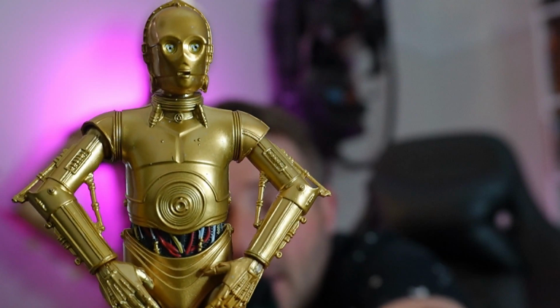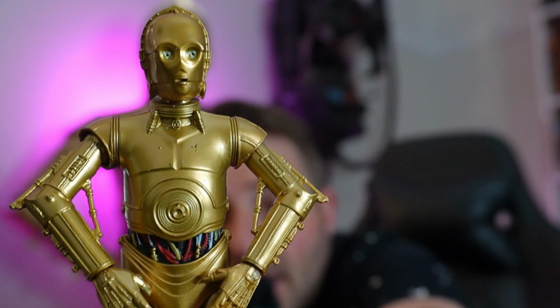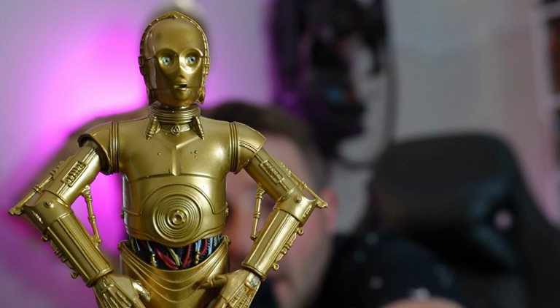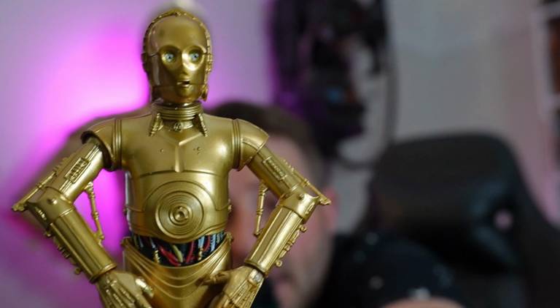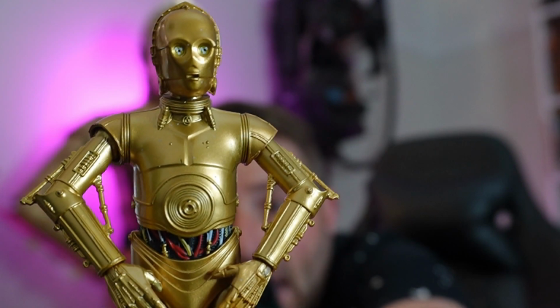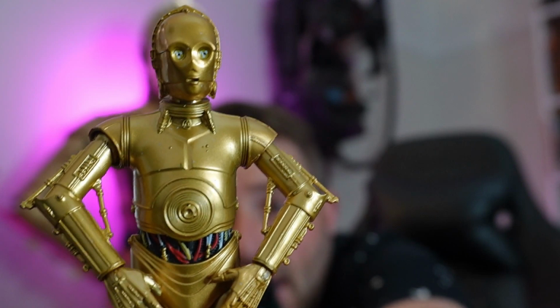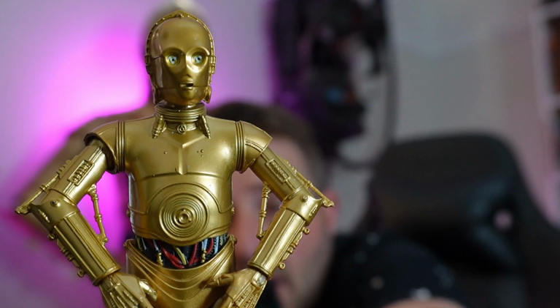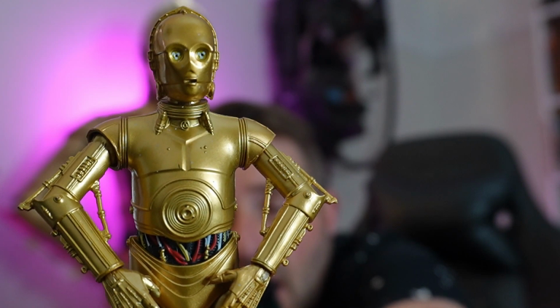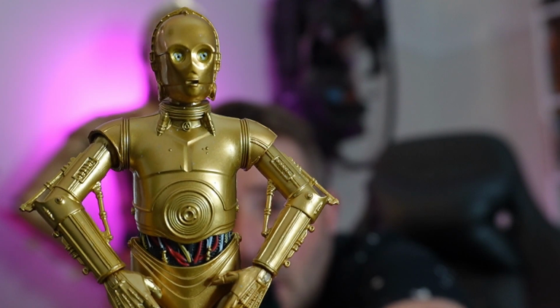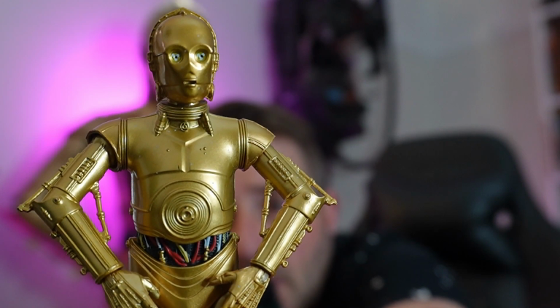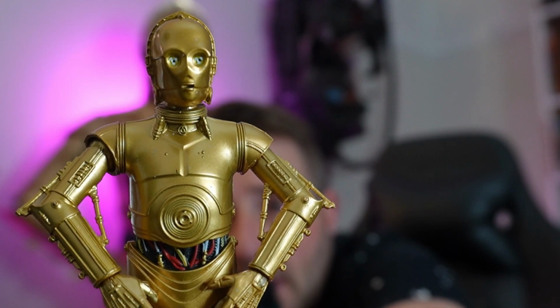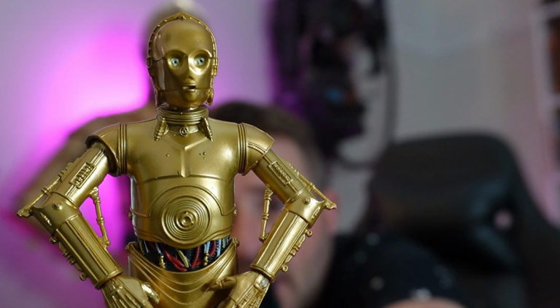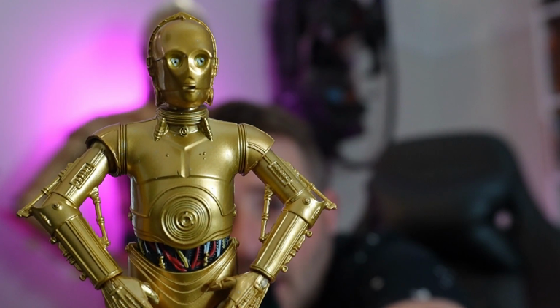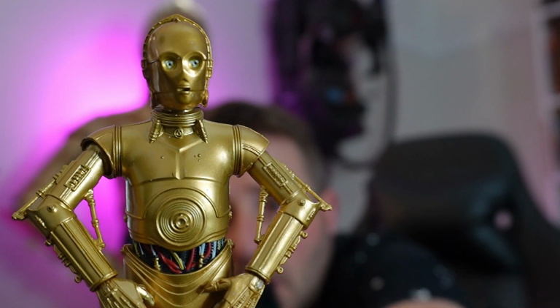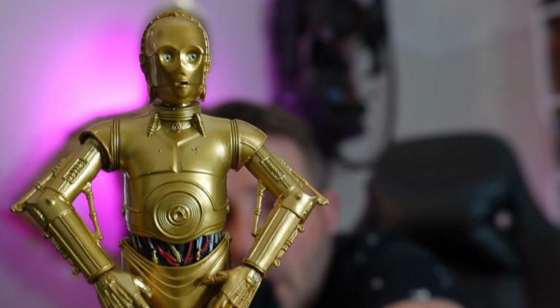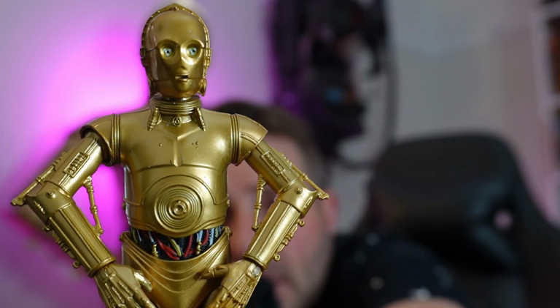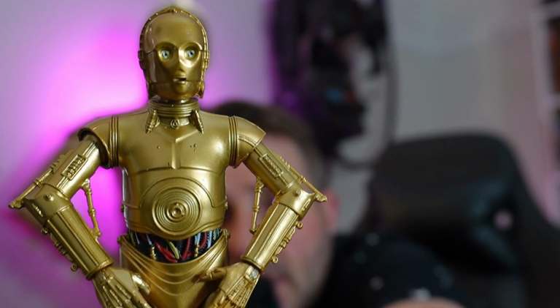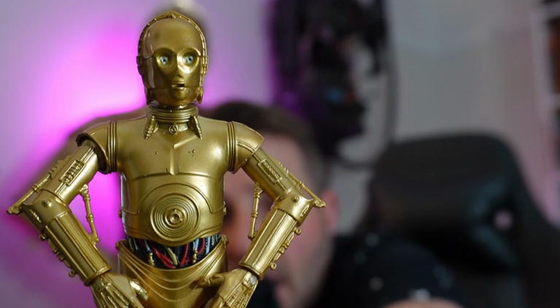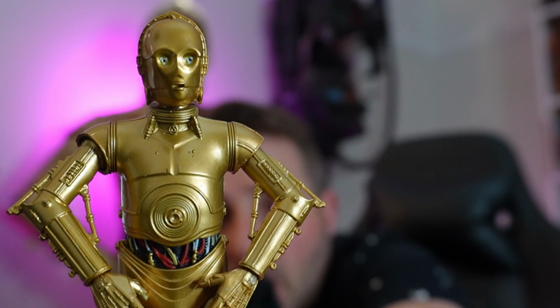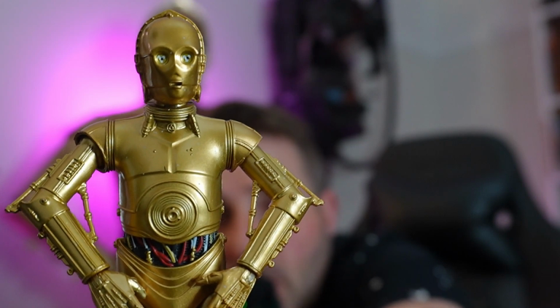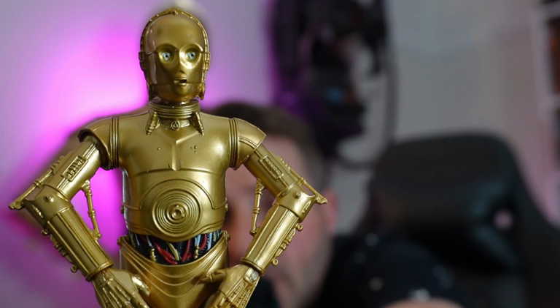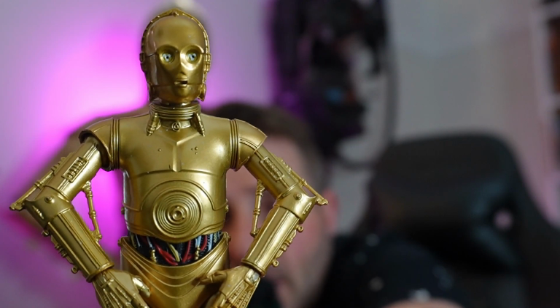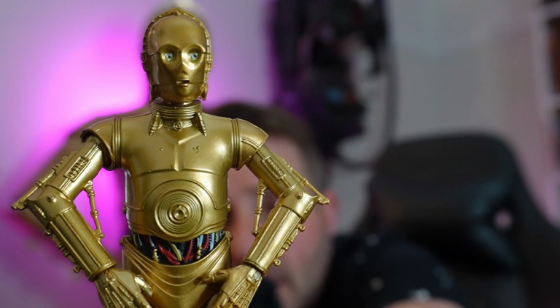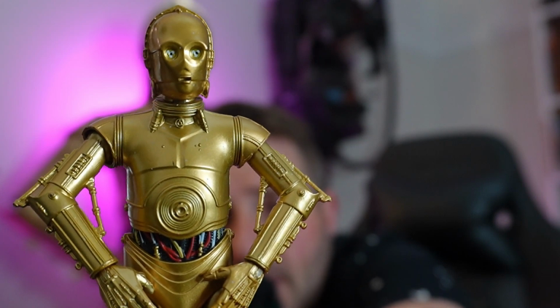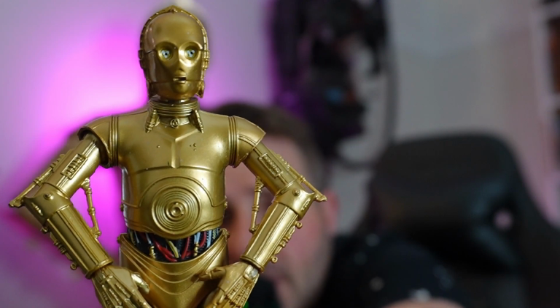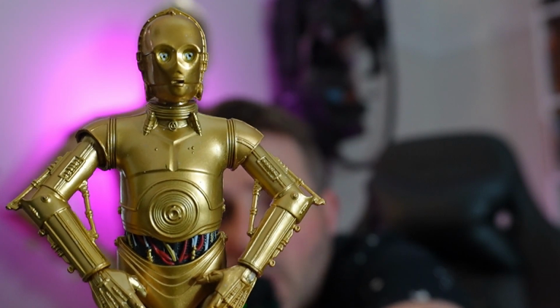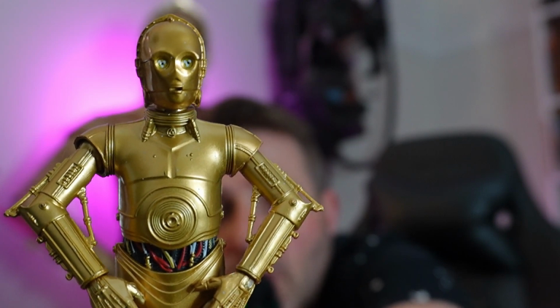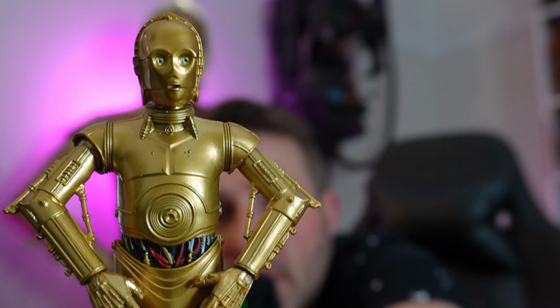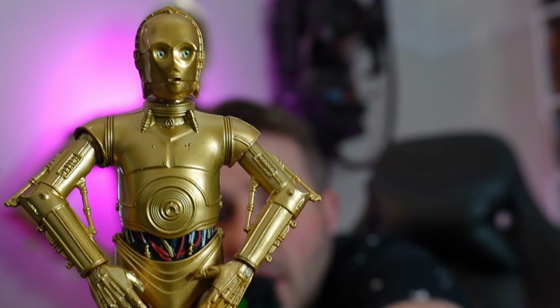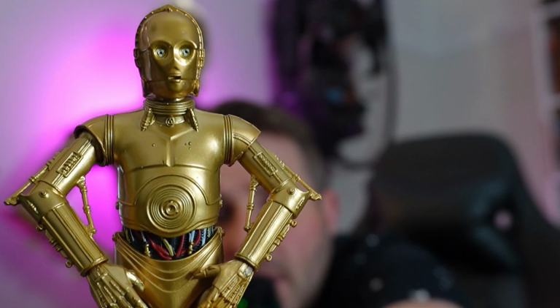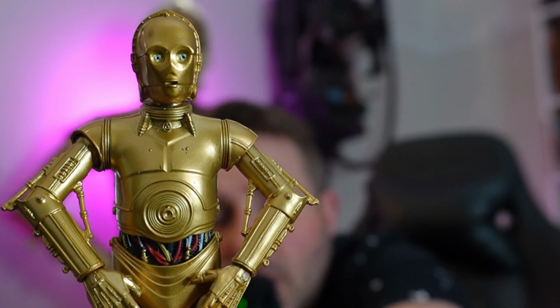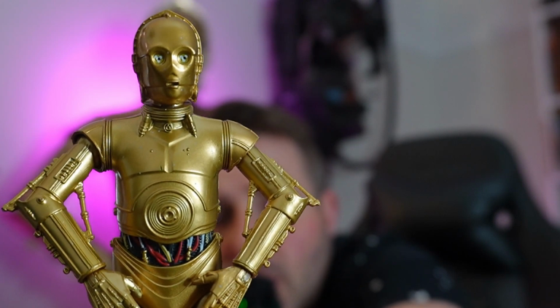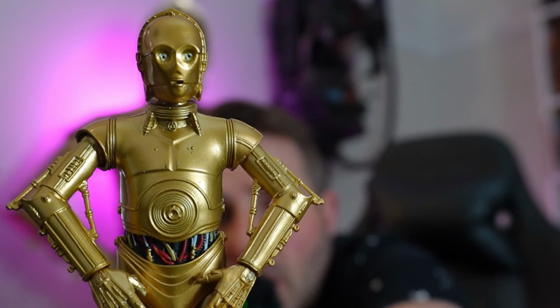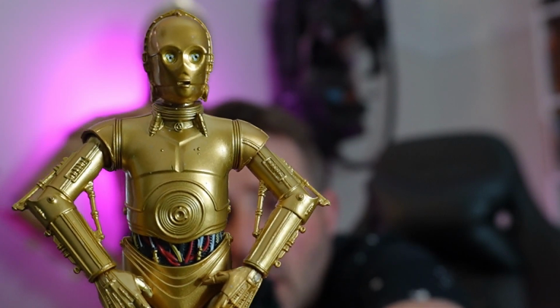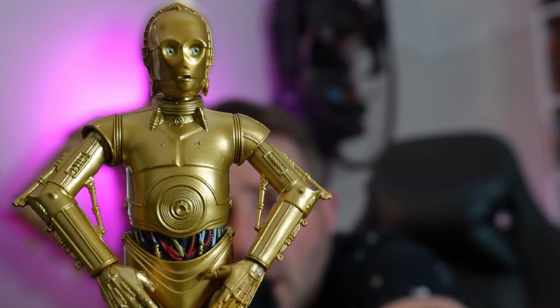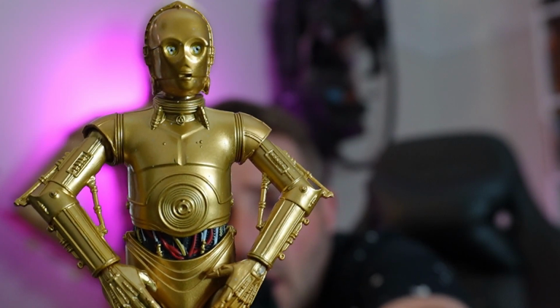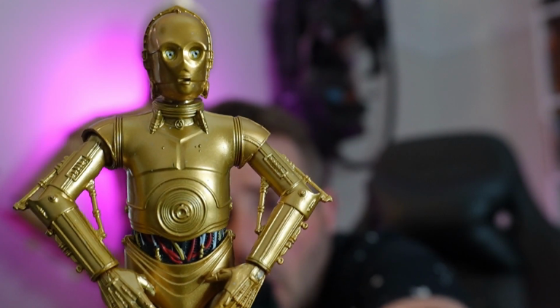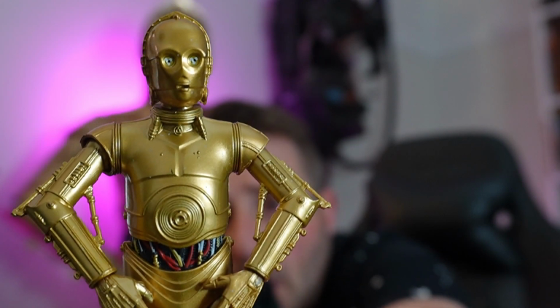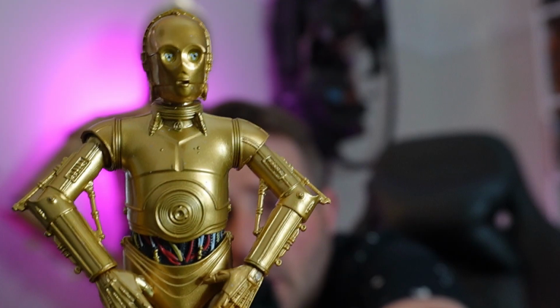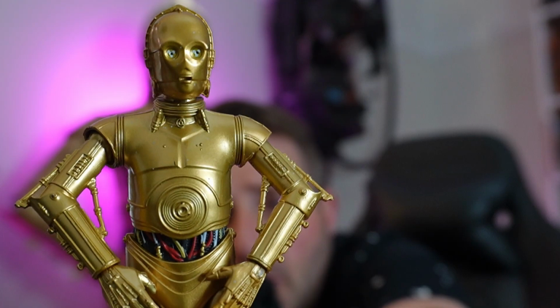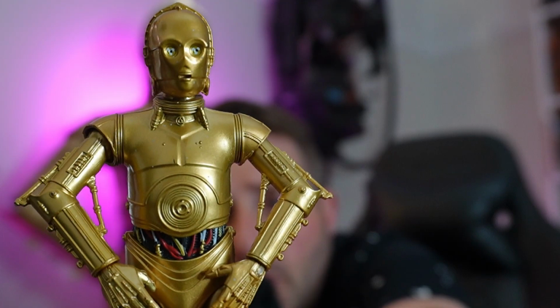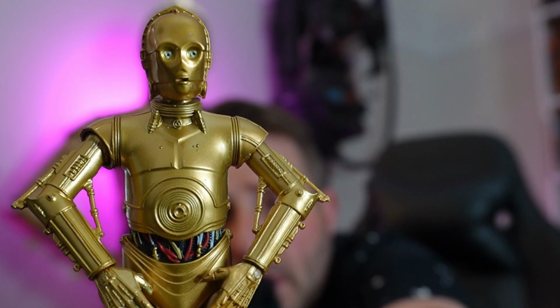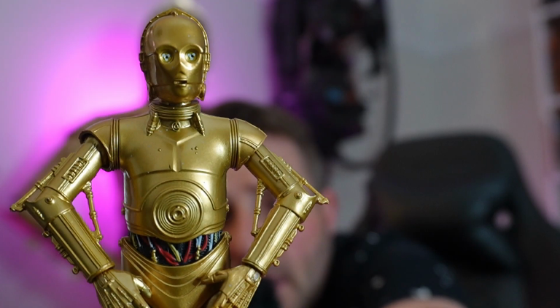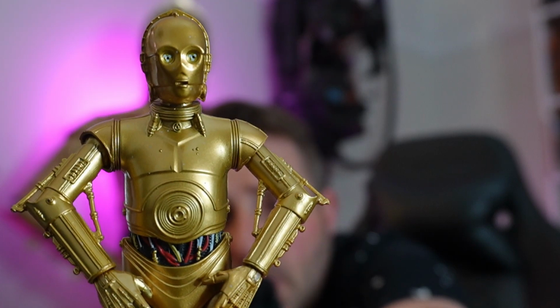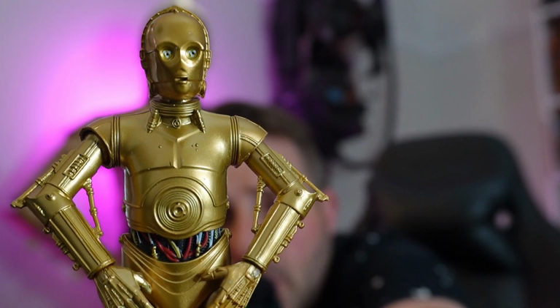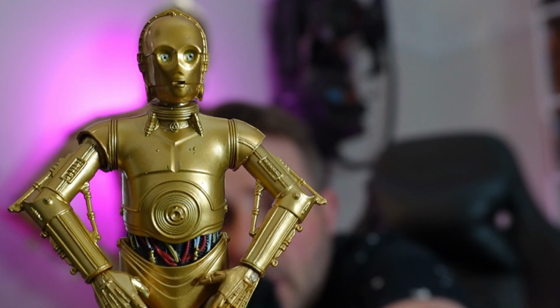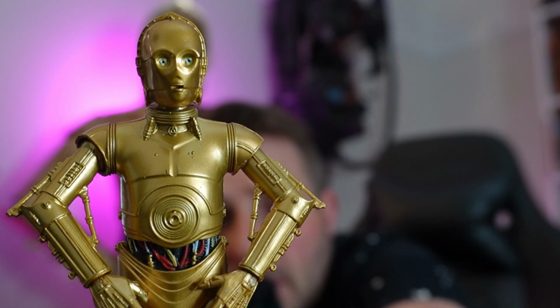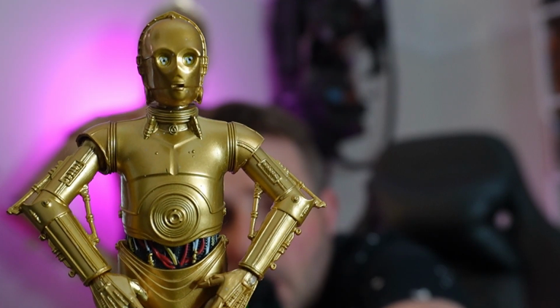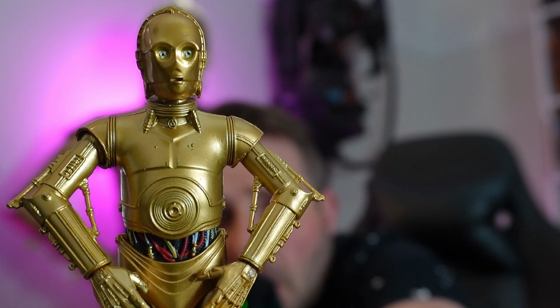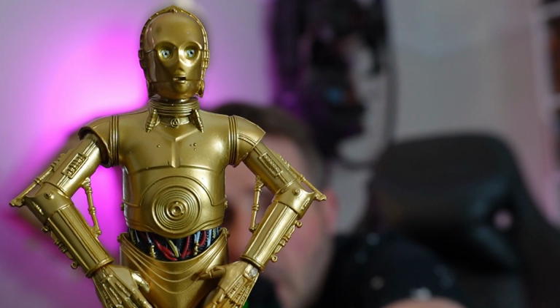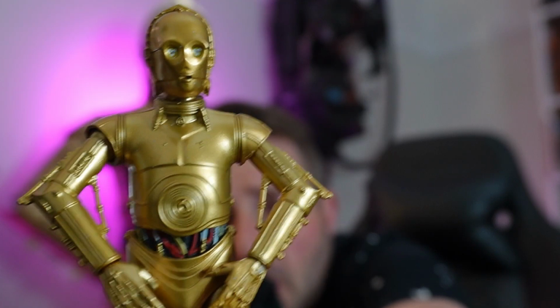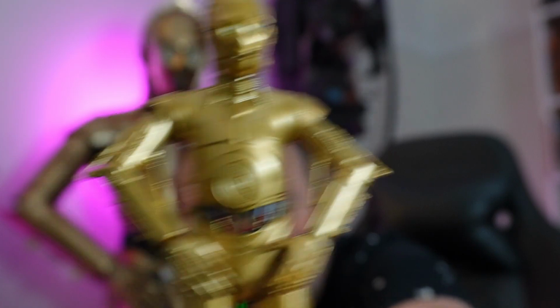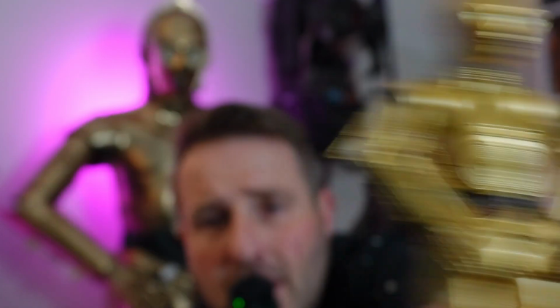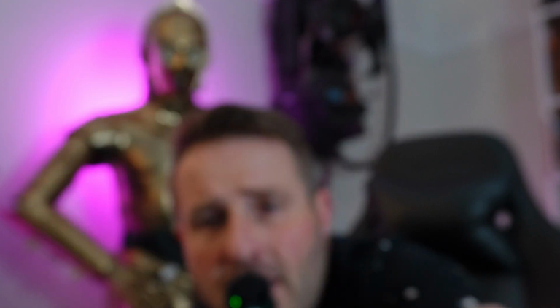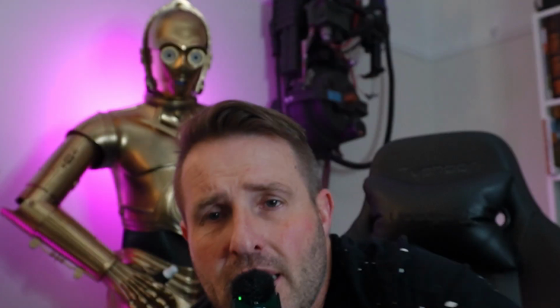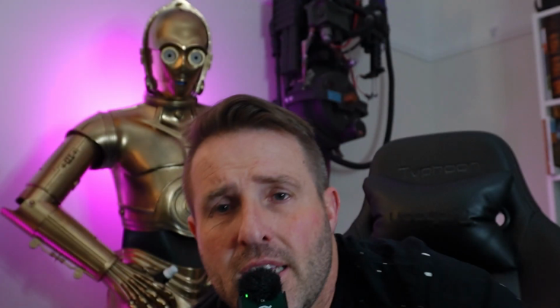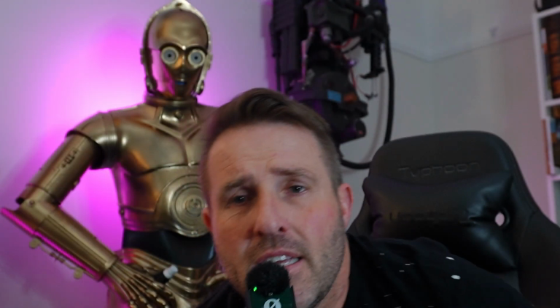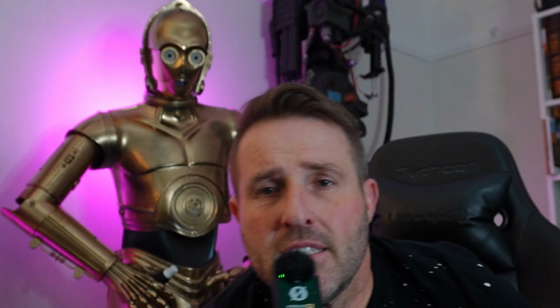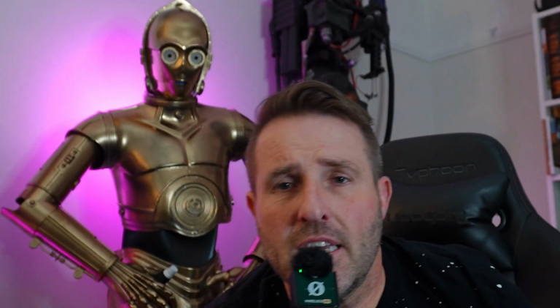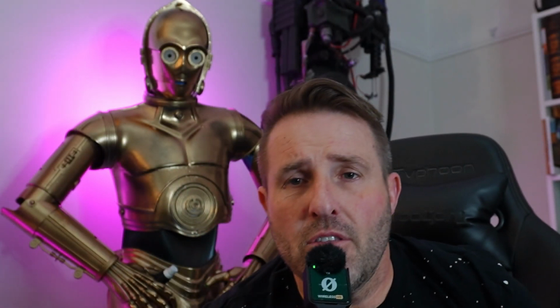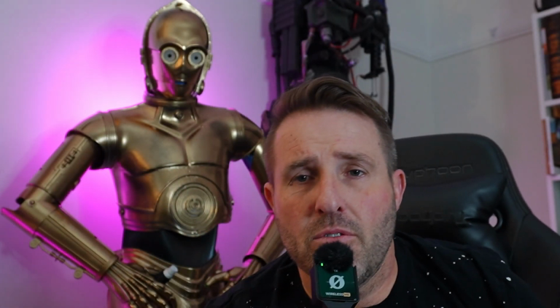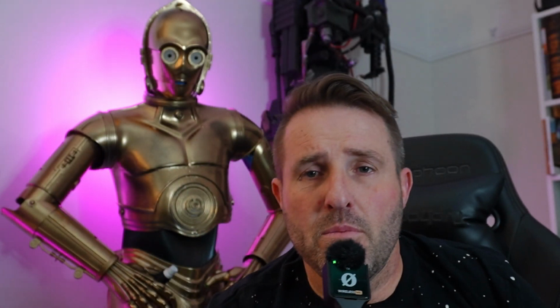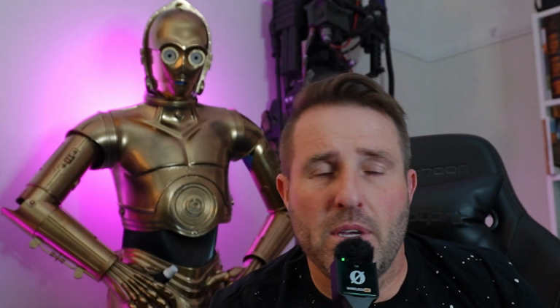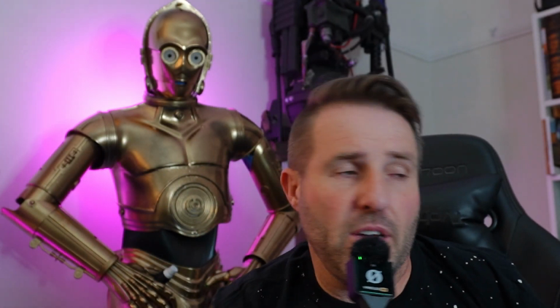Okay, I admit it. I'm a big Star Wars fan. So what did I do? I went and 3D printed my own C-3PO.